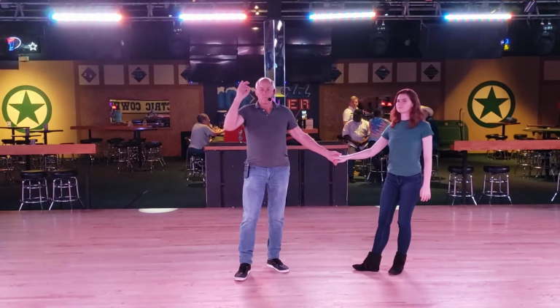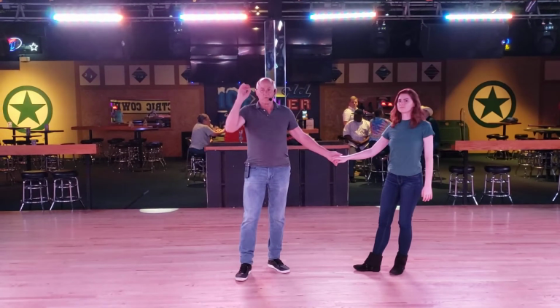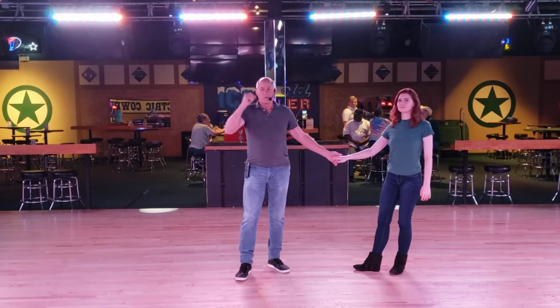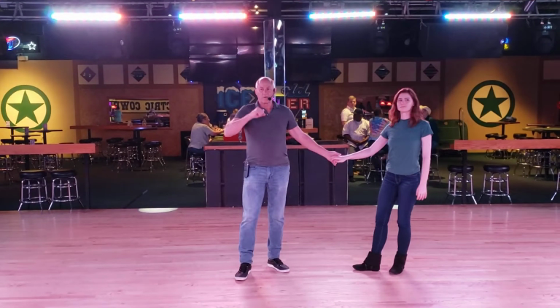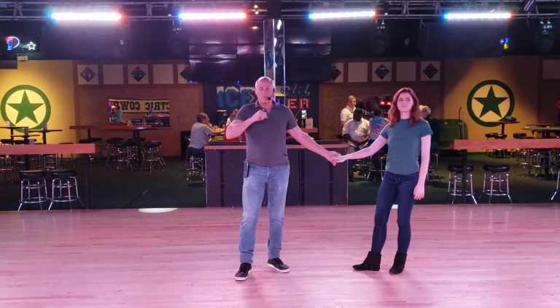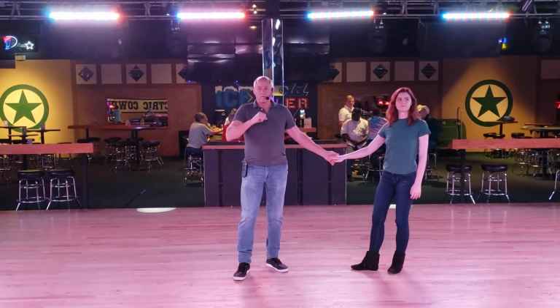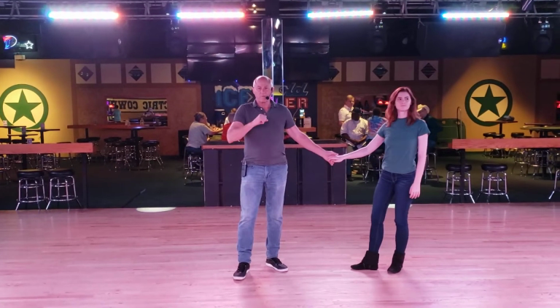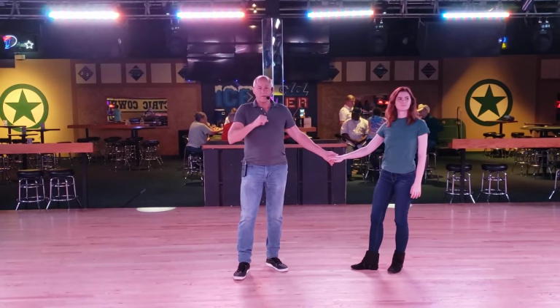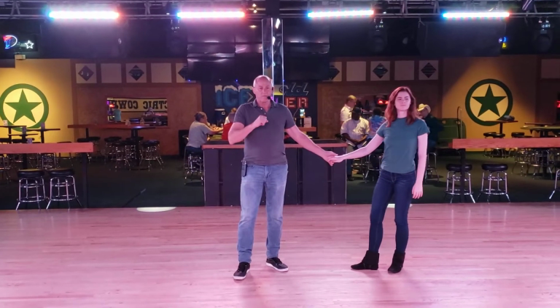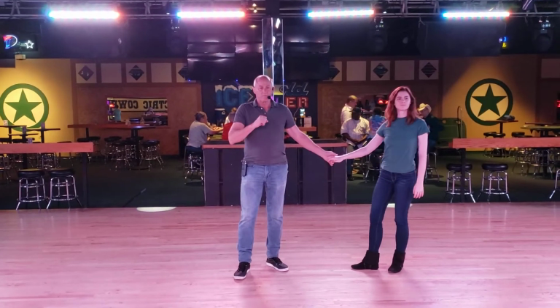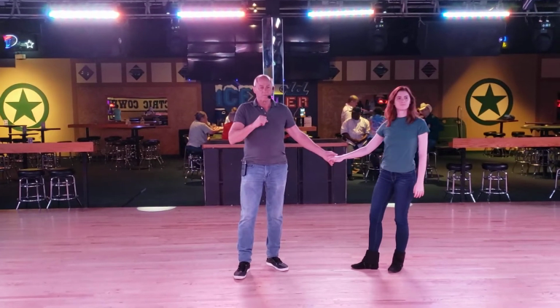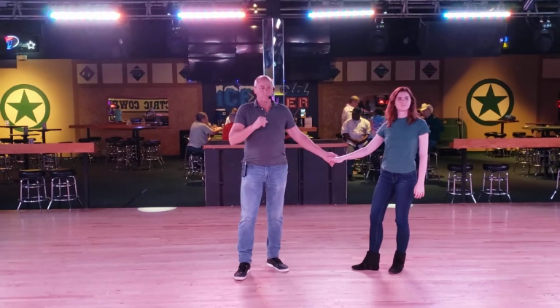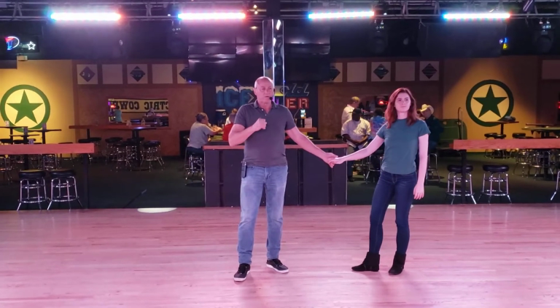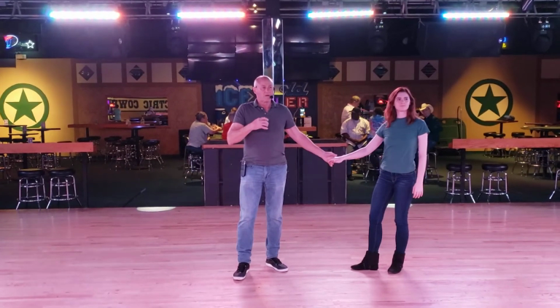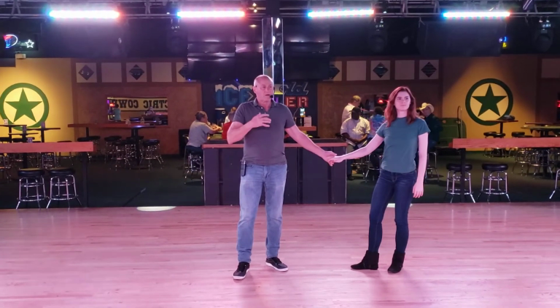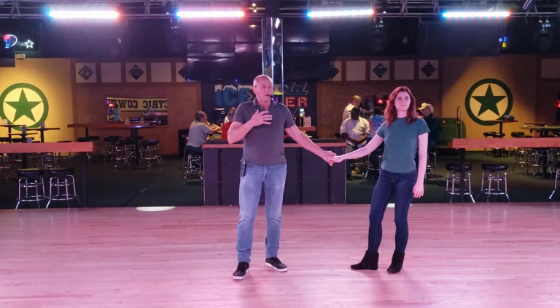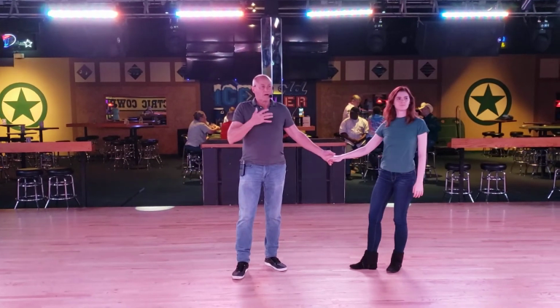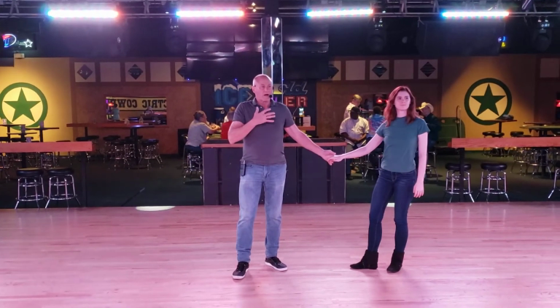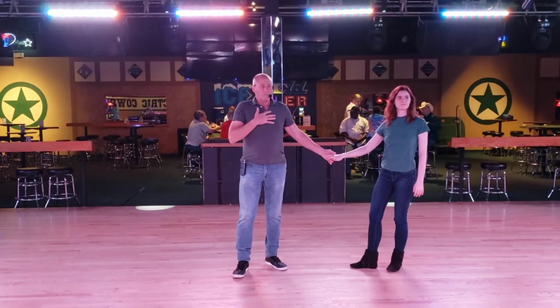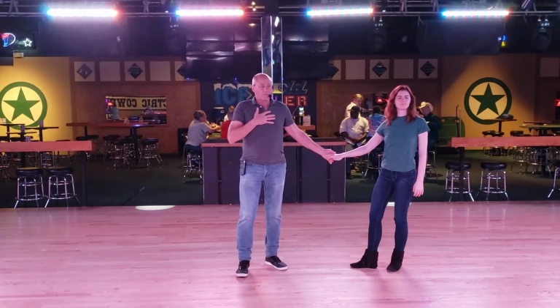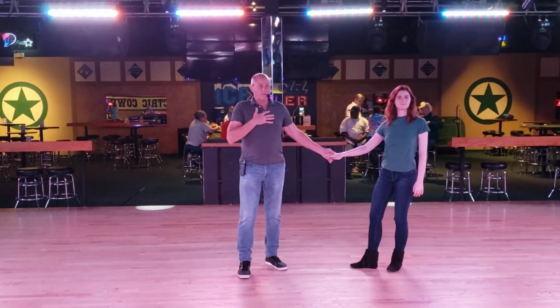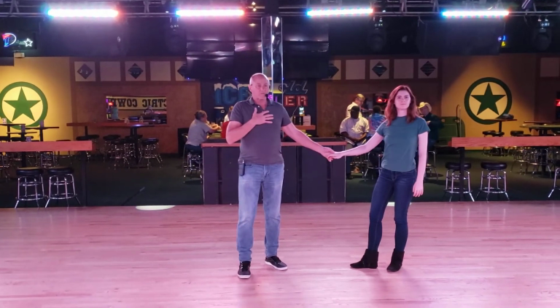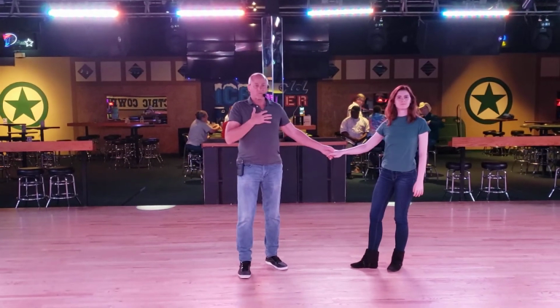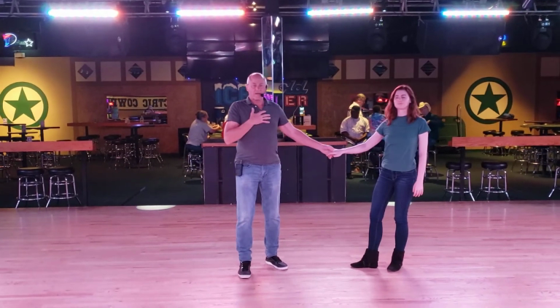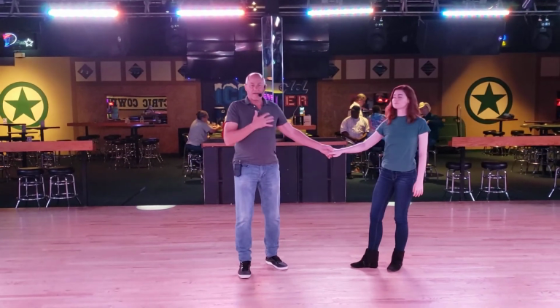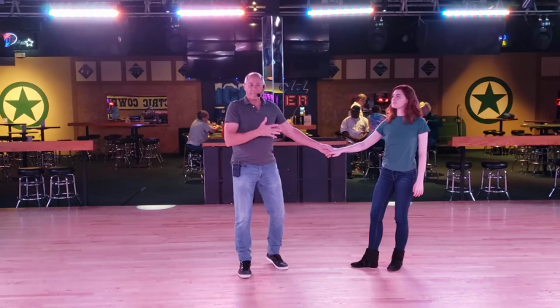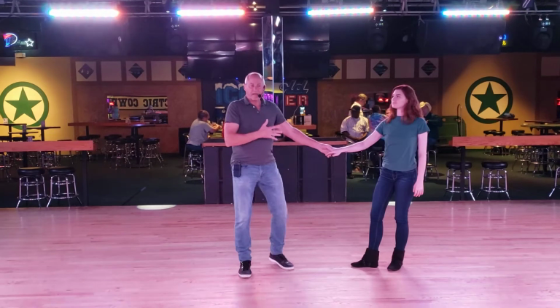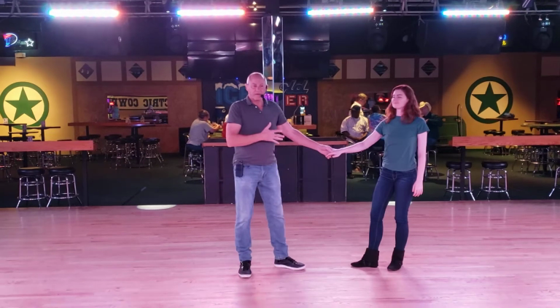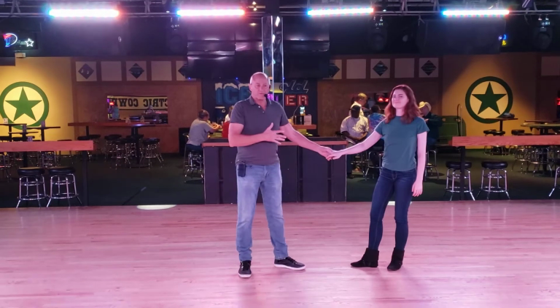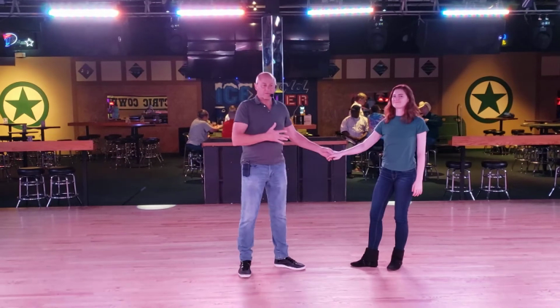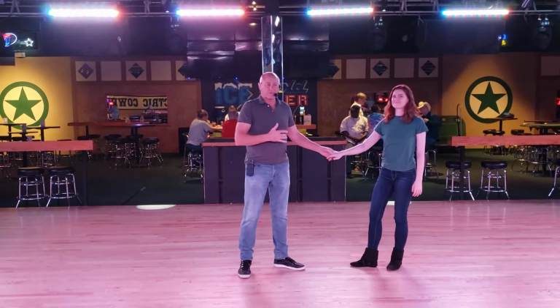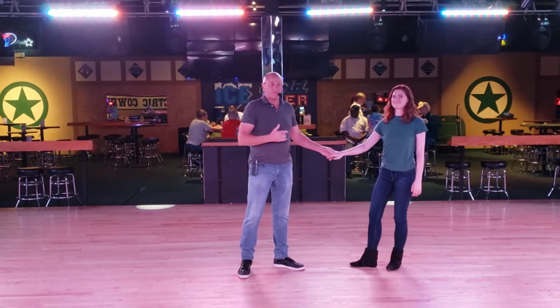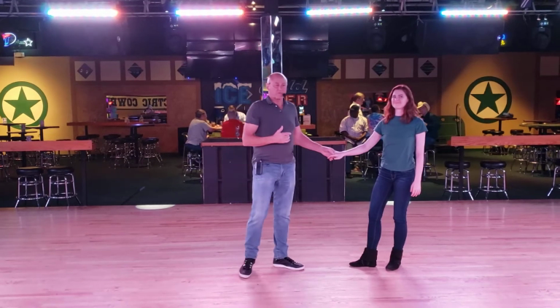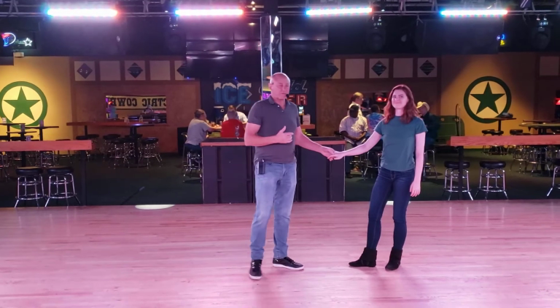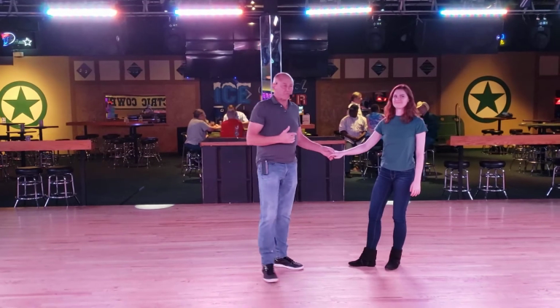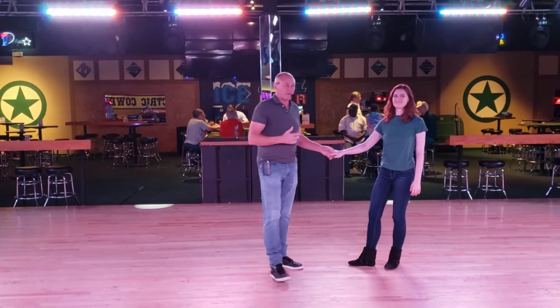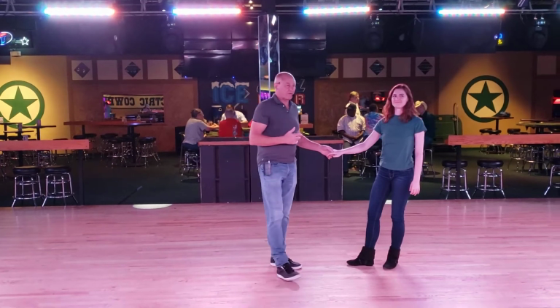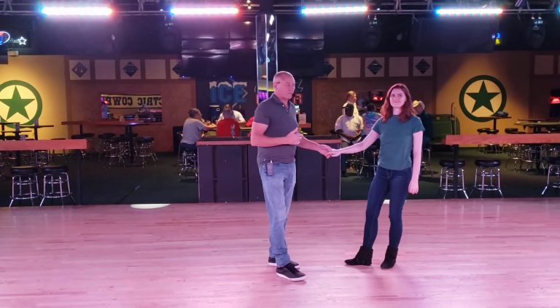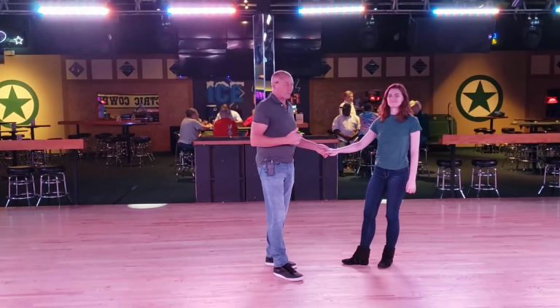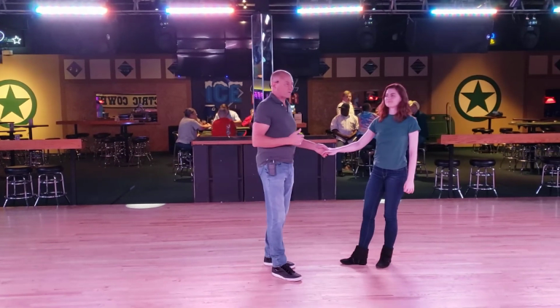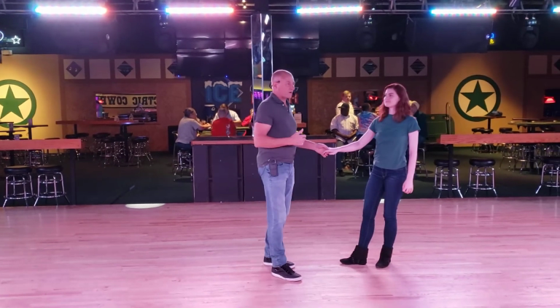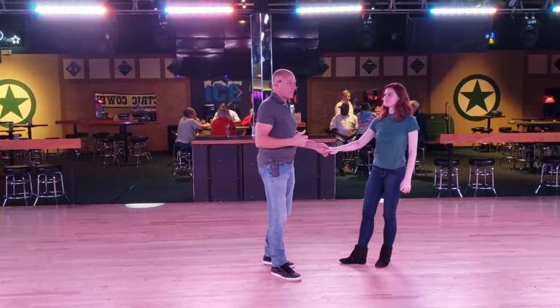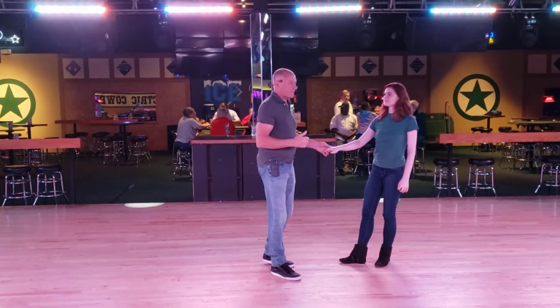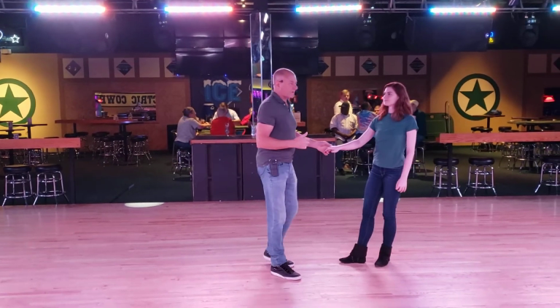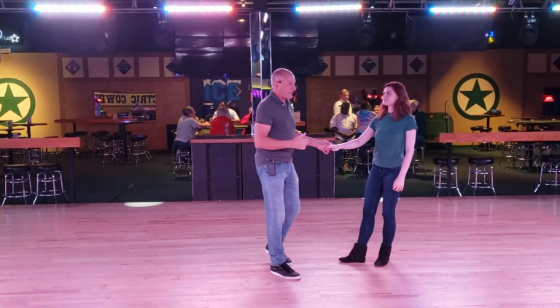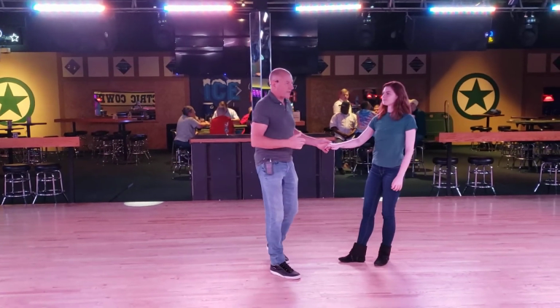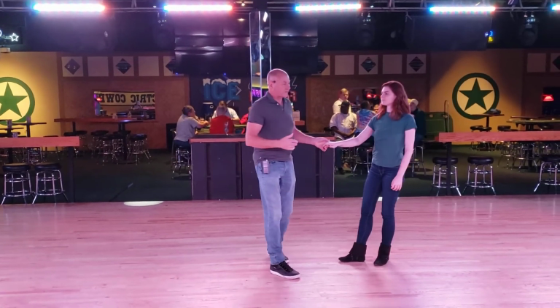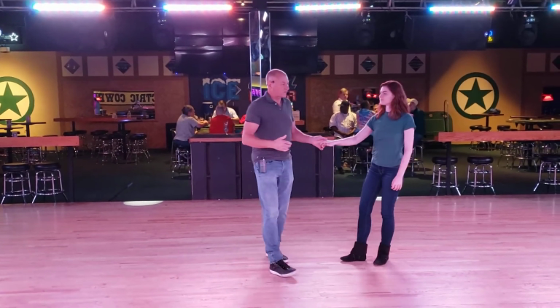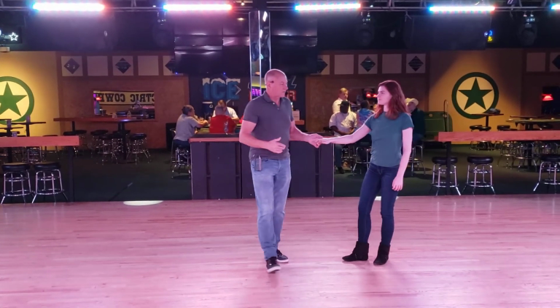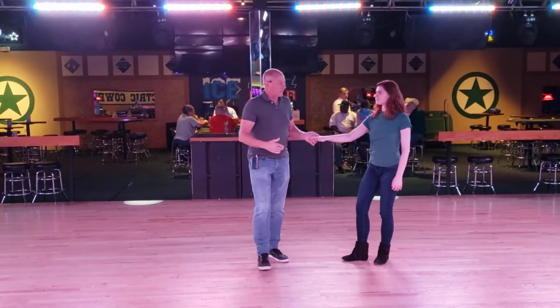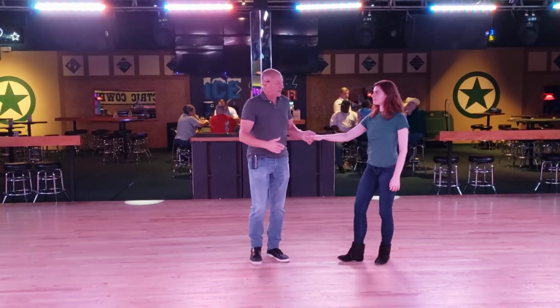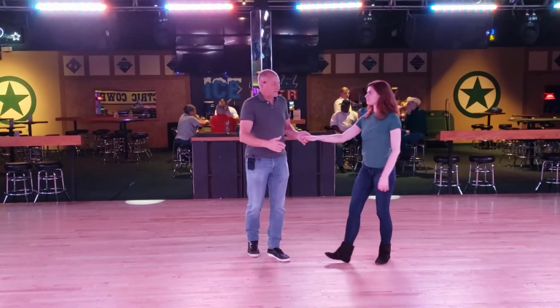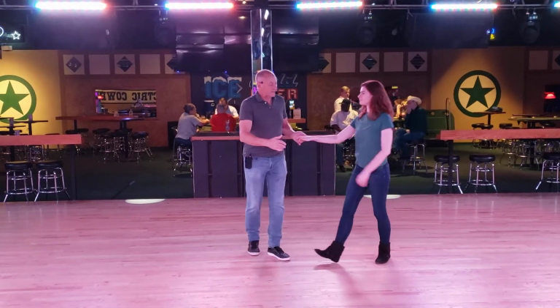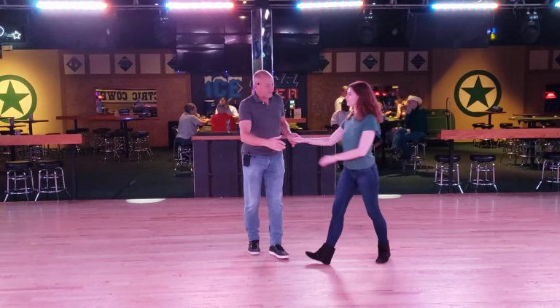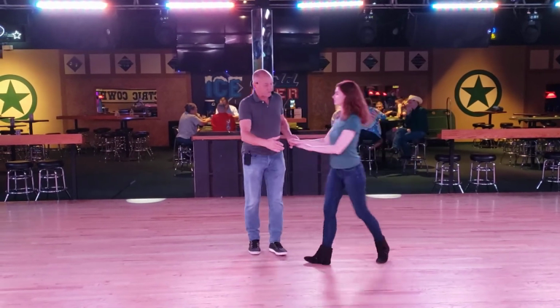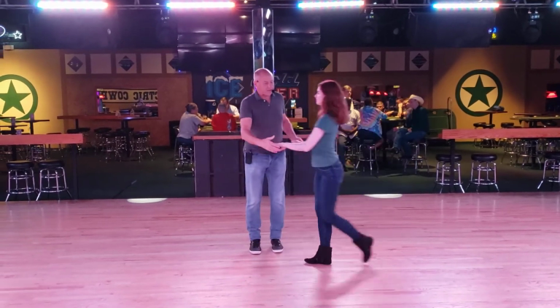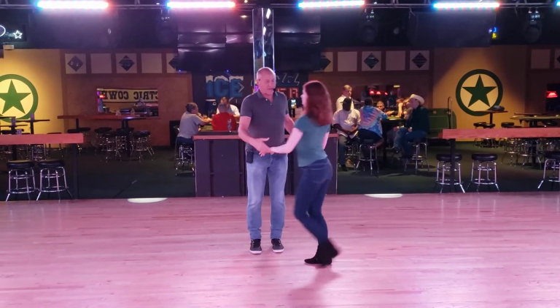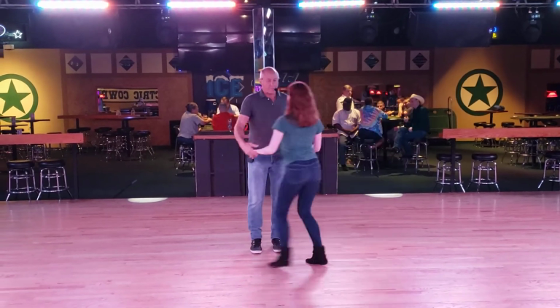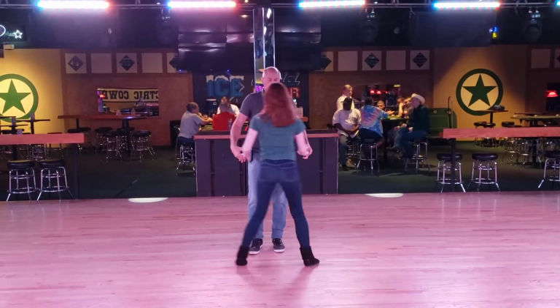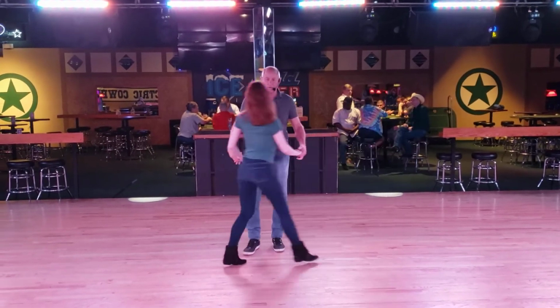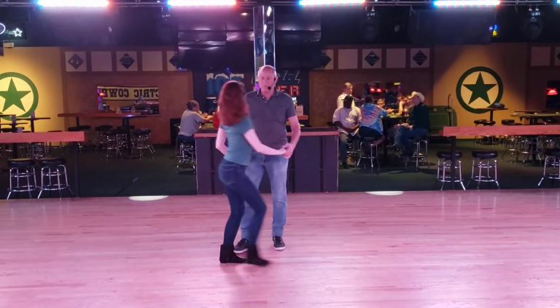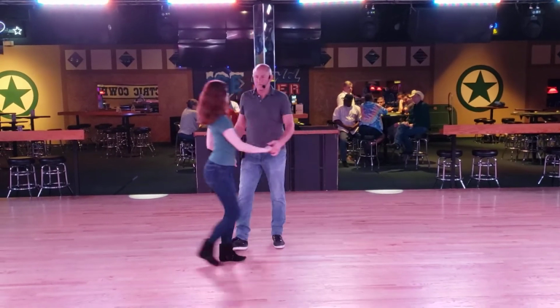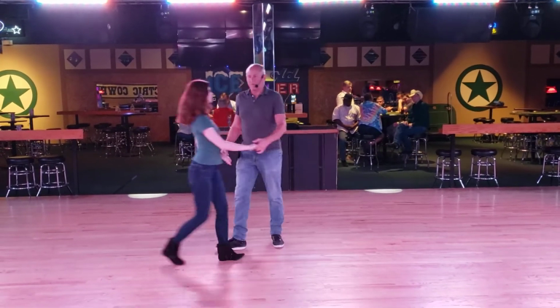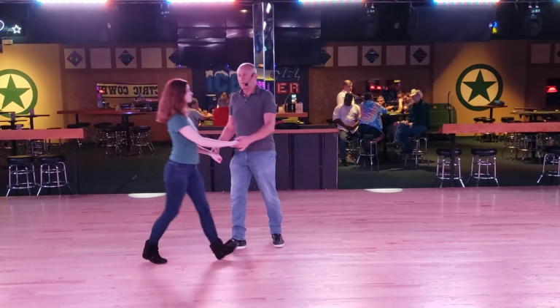Here we go. Are you ready? I'm Wes. I have Allison. This is a 7 o'clock workshop at Electric Cowboy Lewisville.